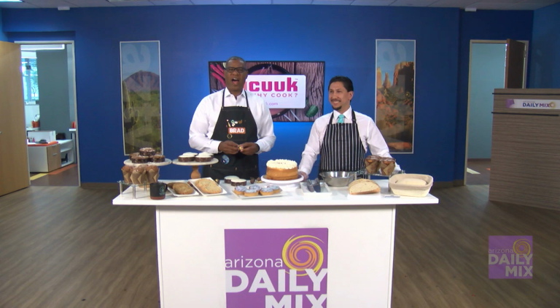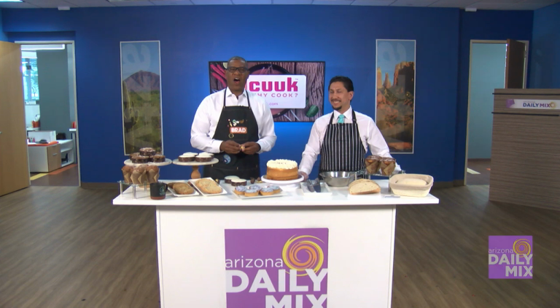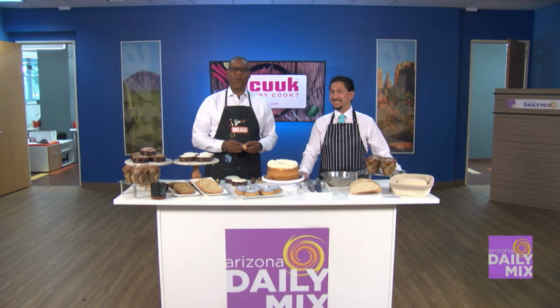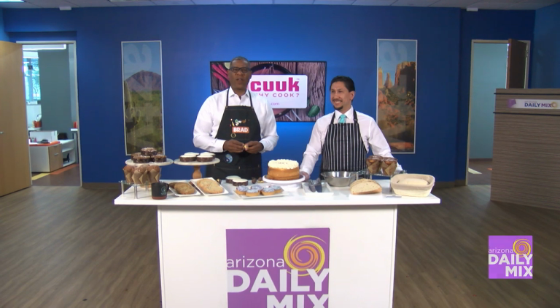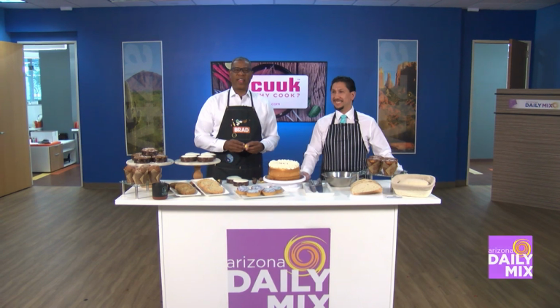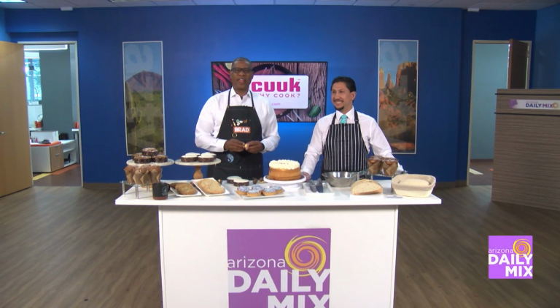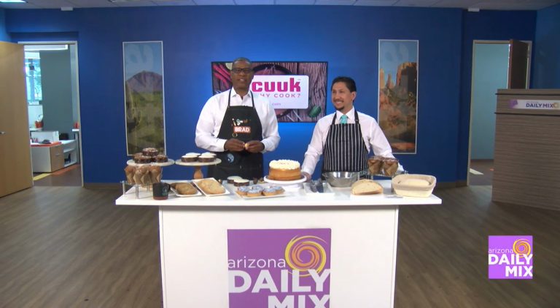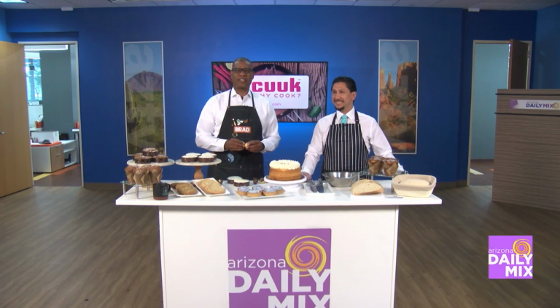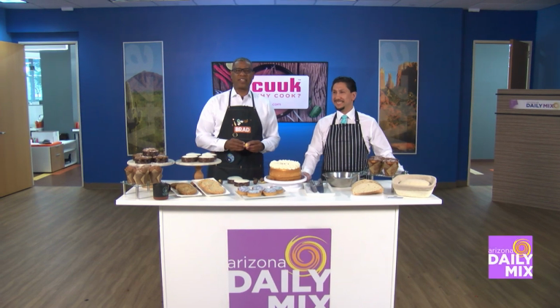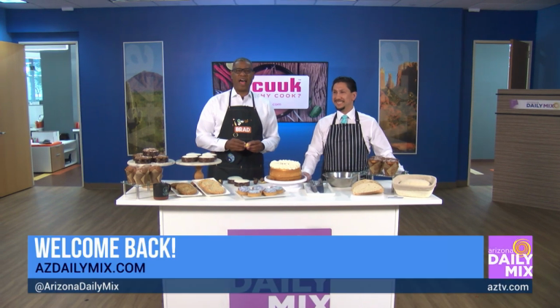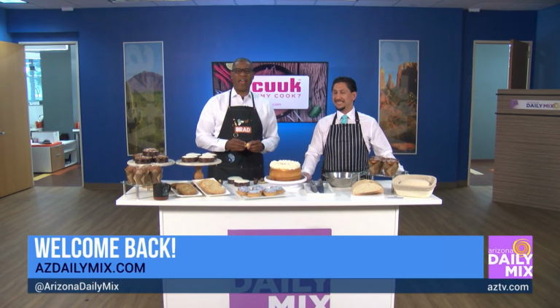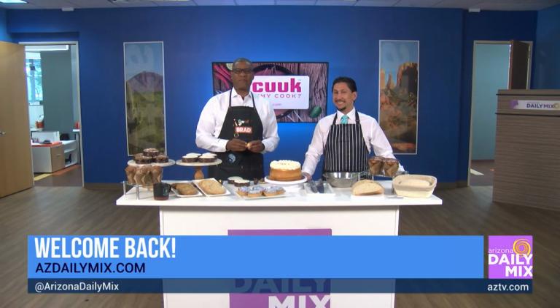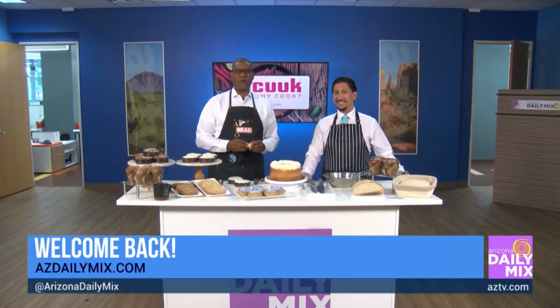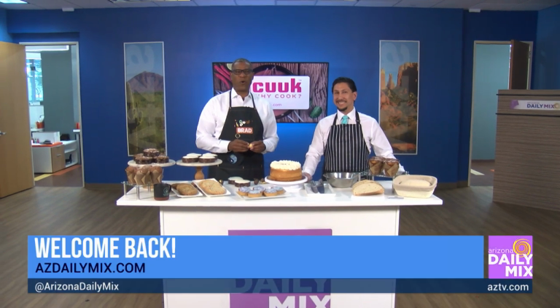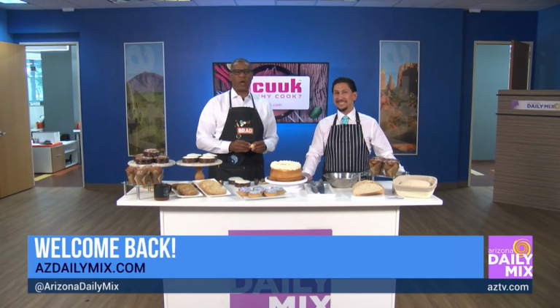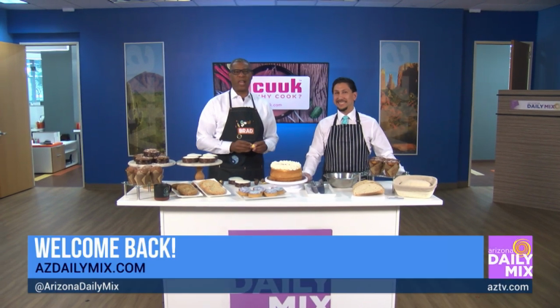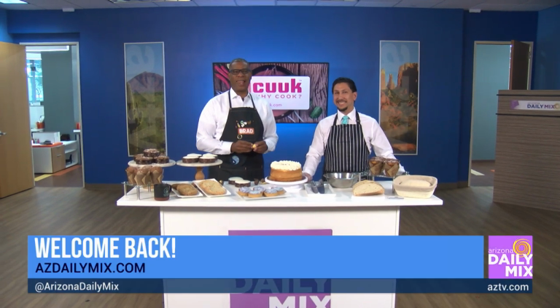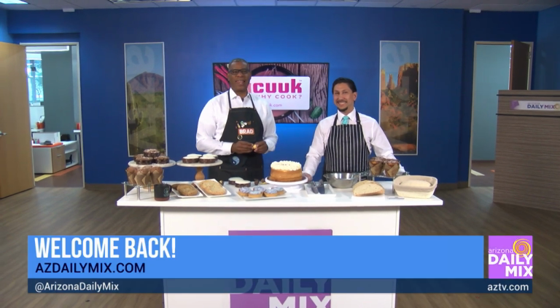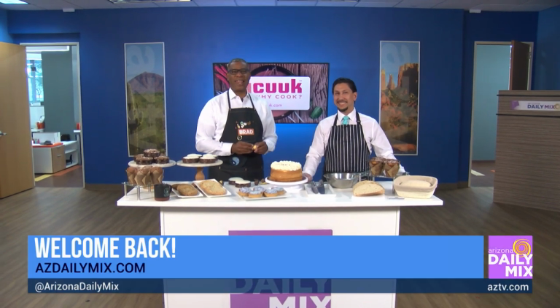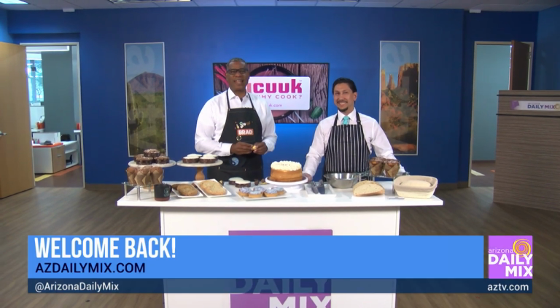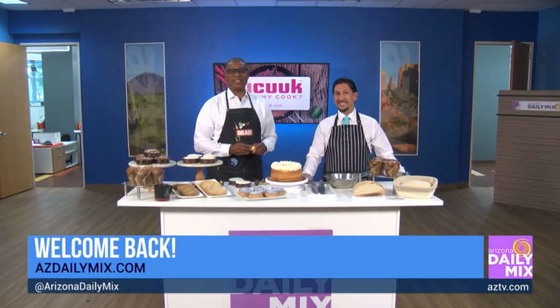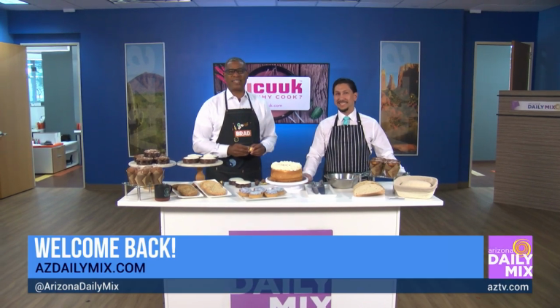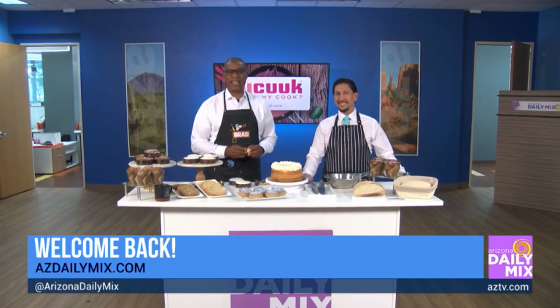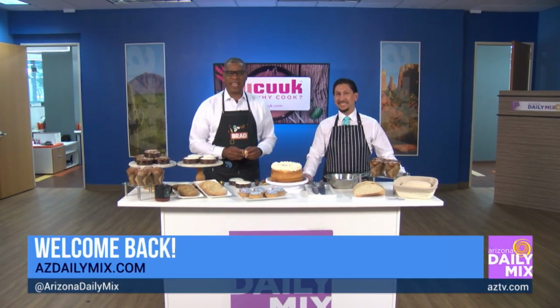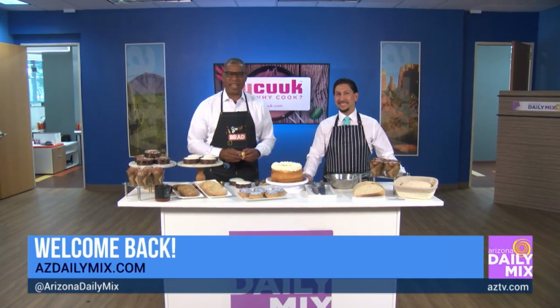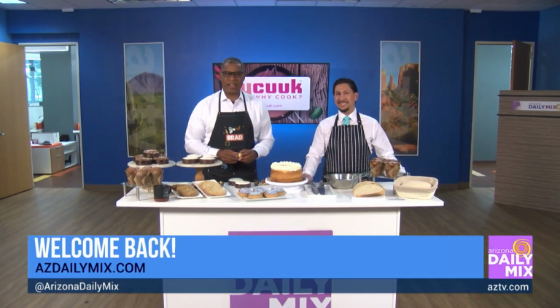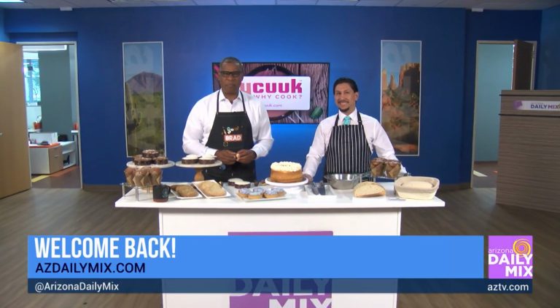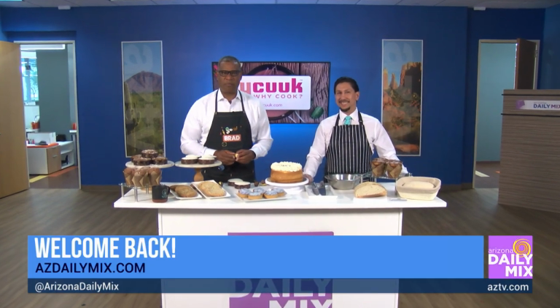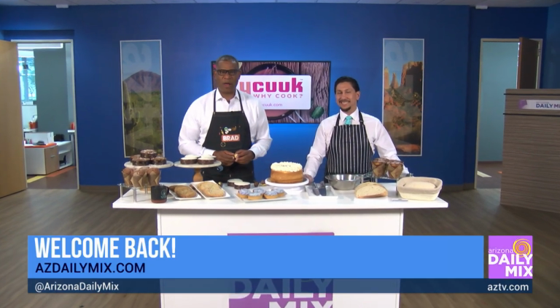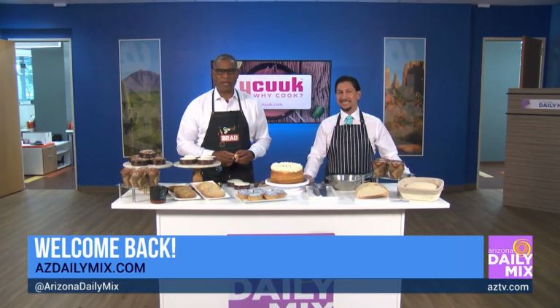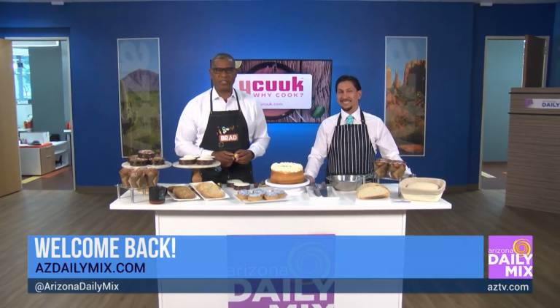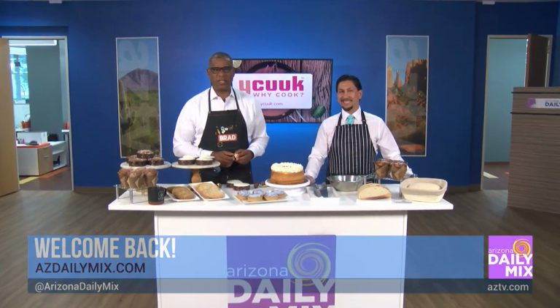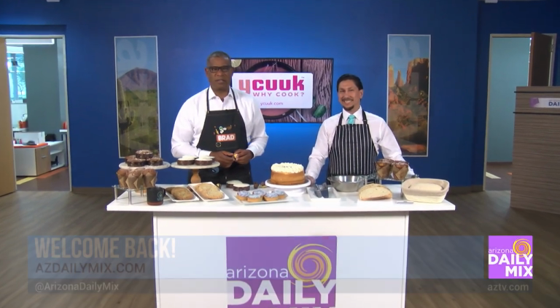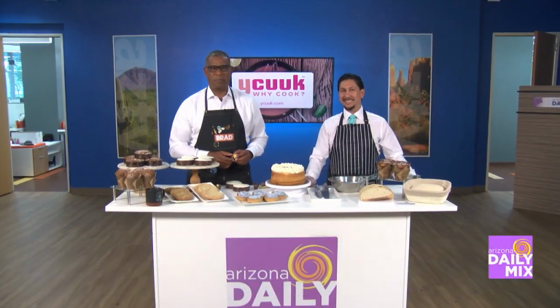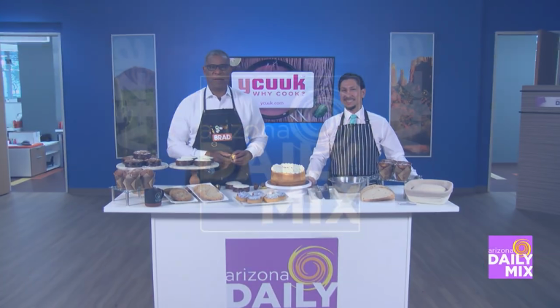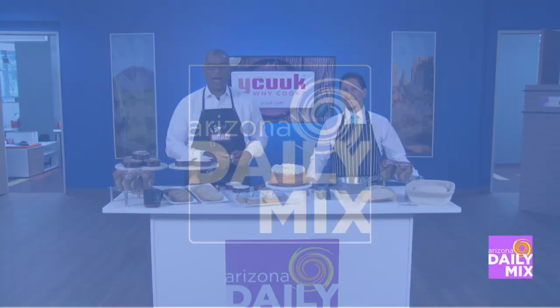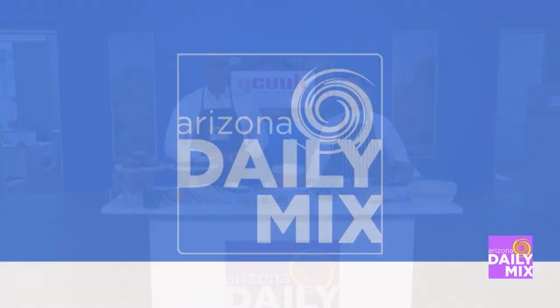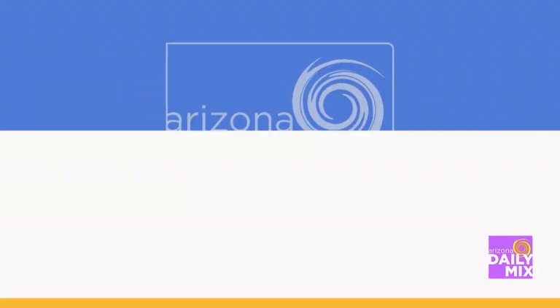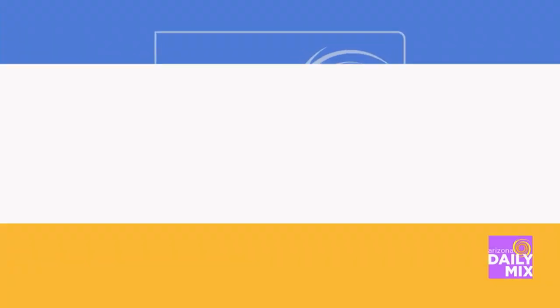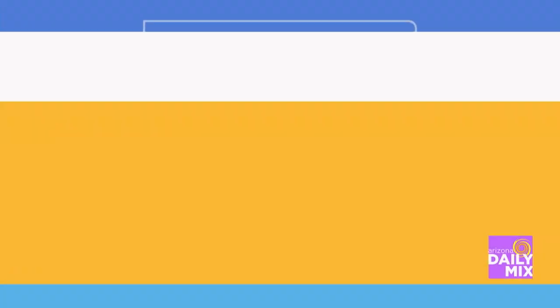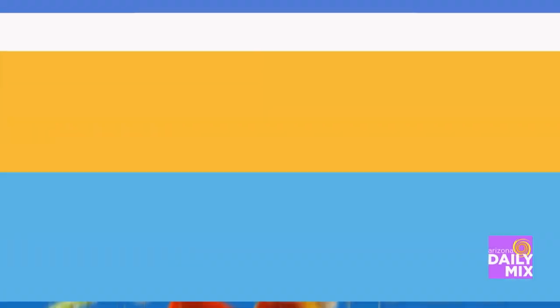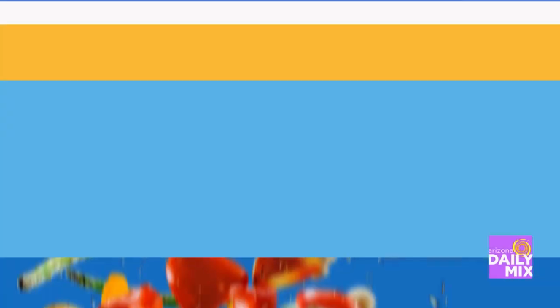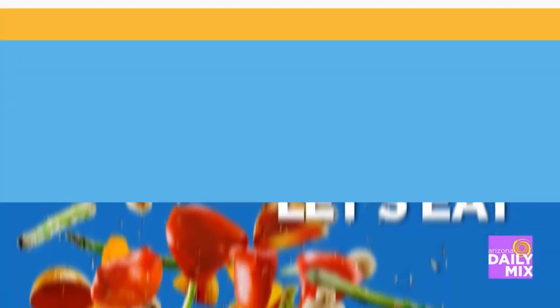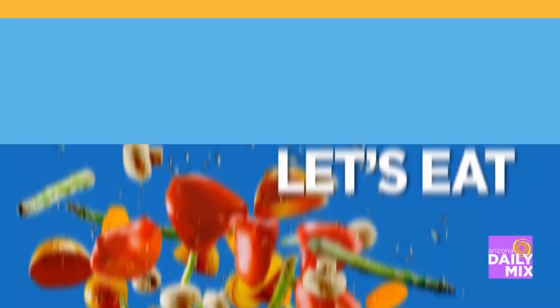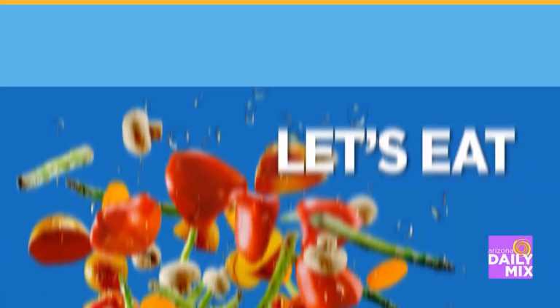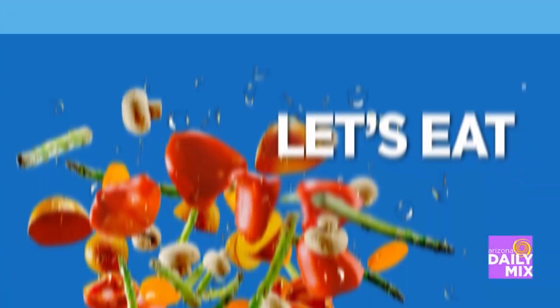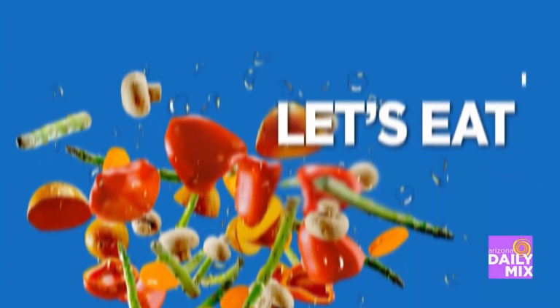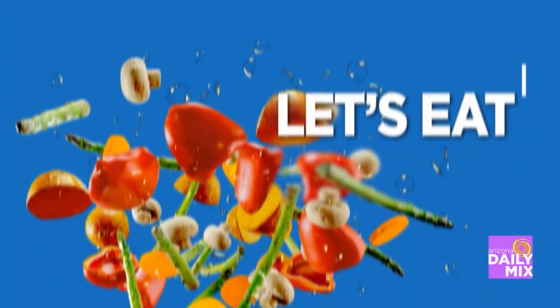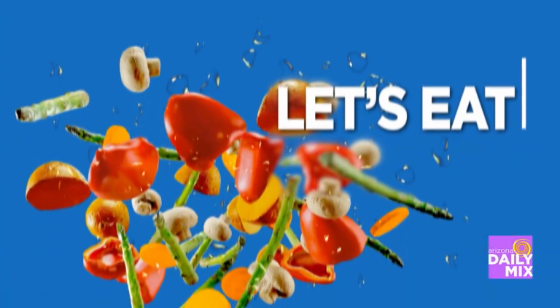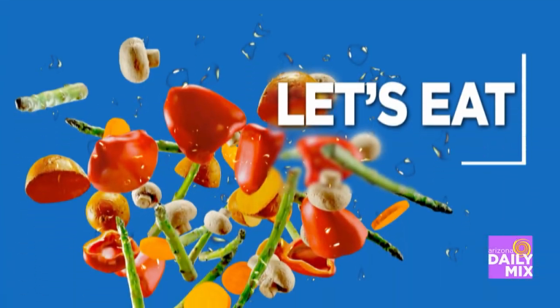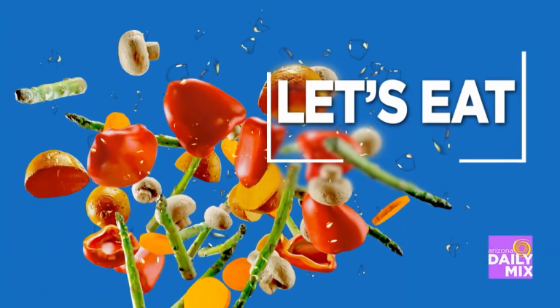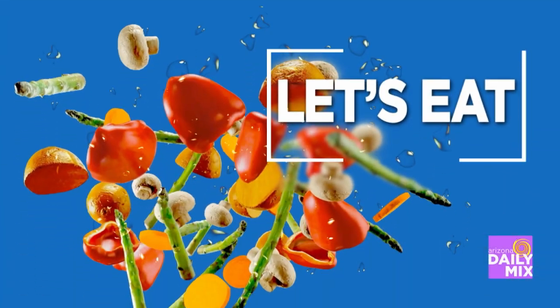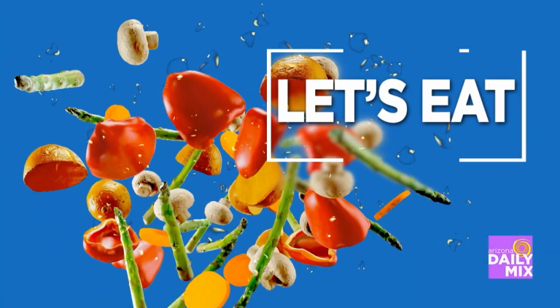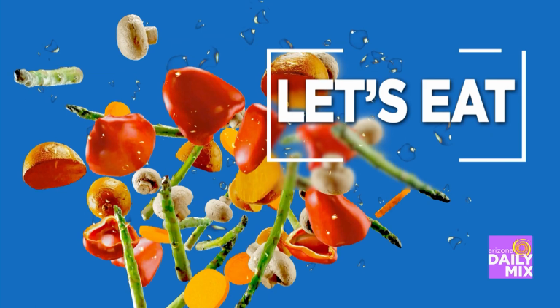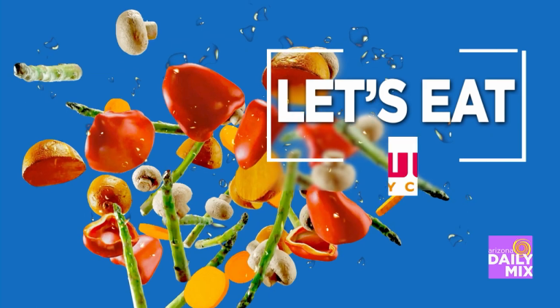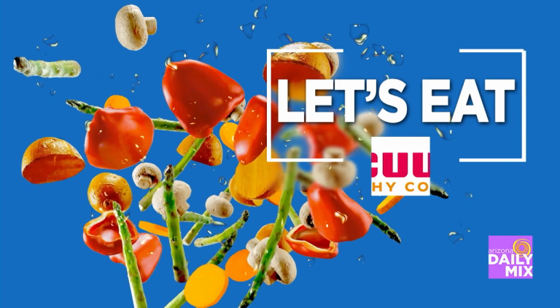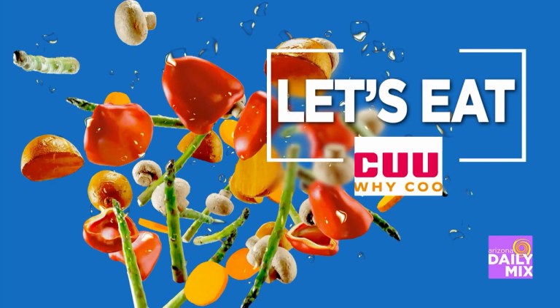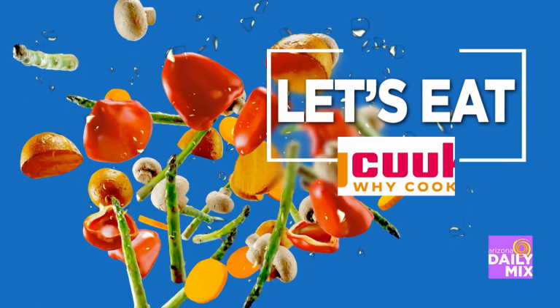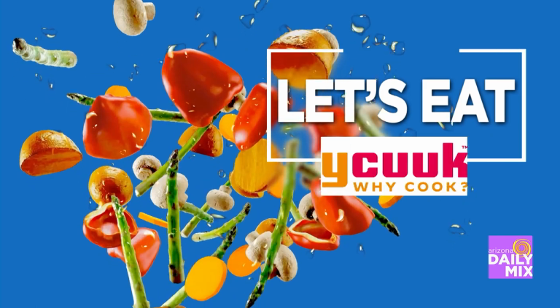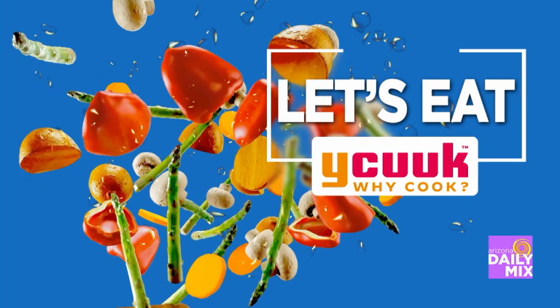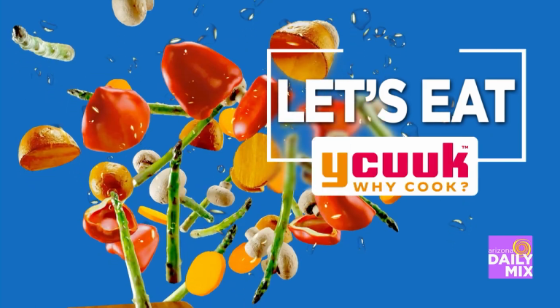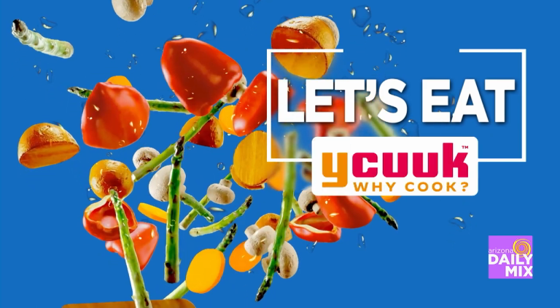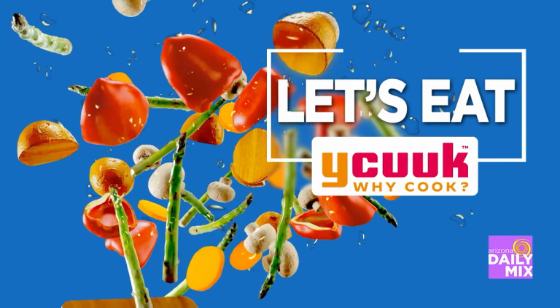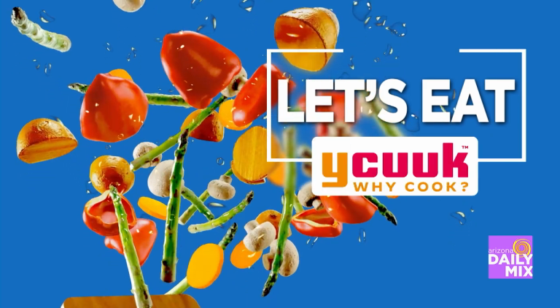All right, it's time for Let's Eat, brought to you by YCook. Eat healthy, fresh, and local.